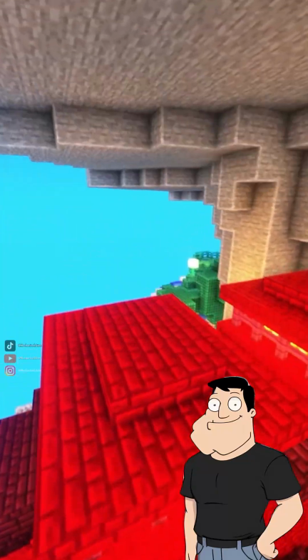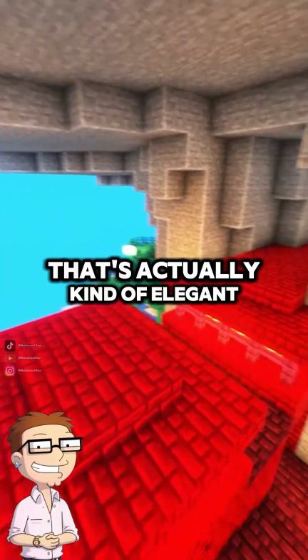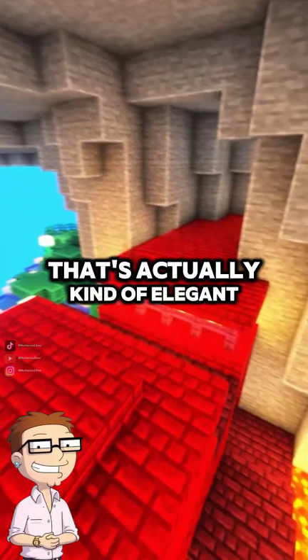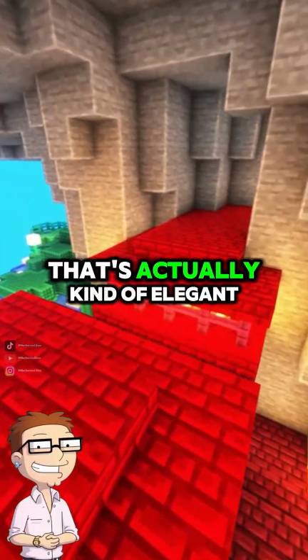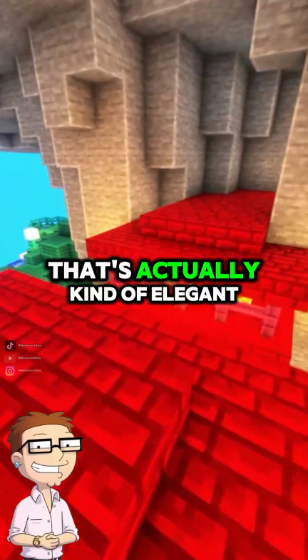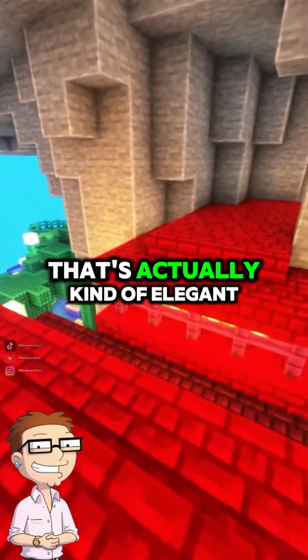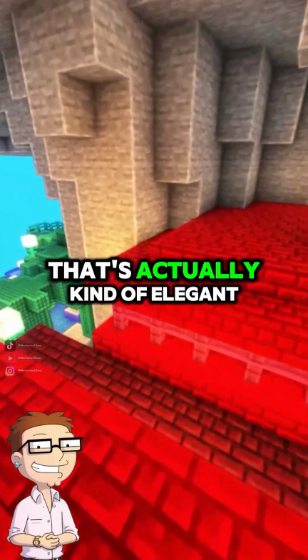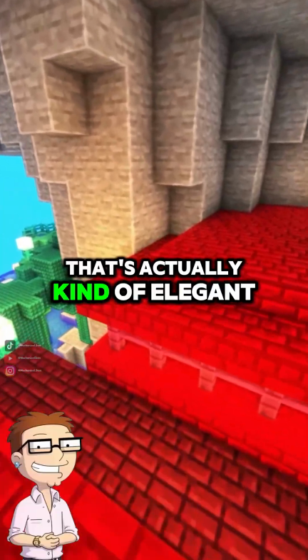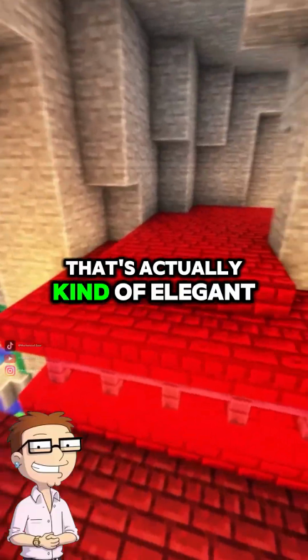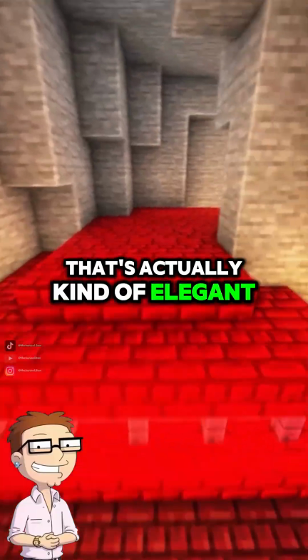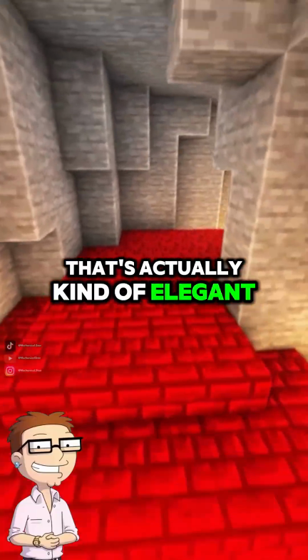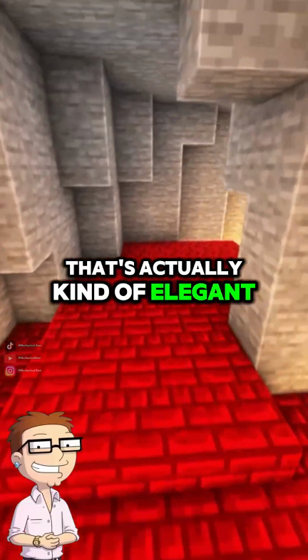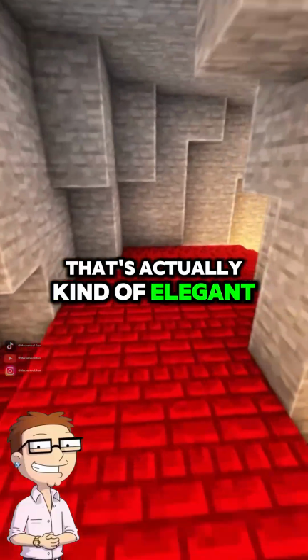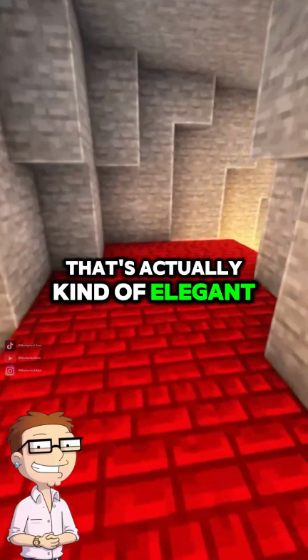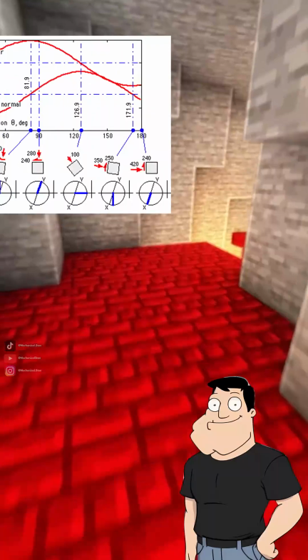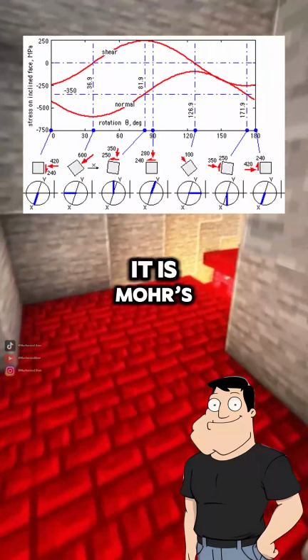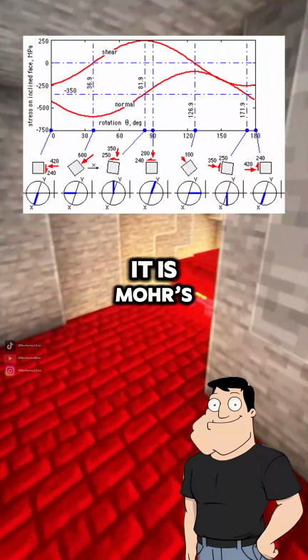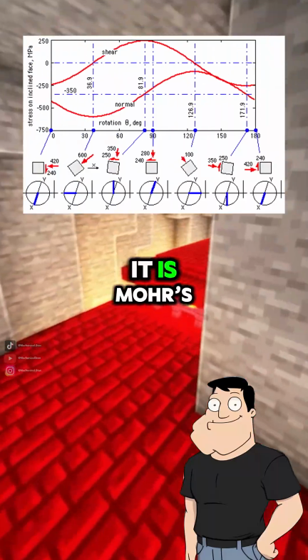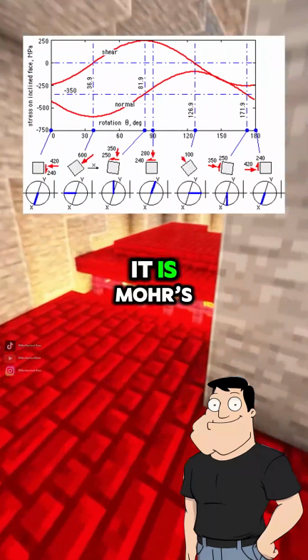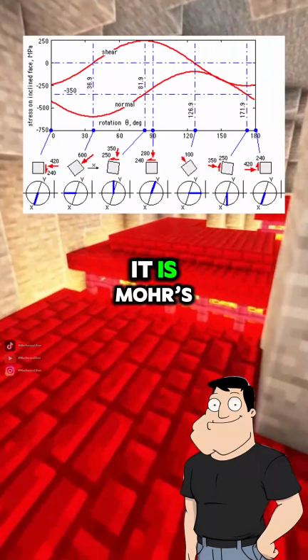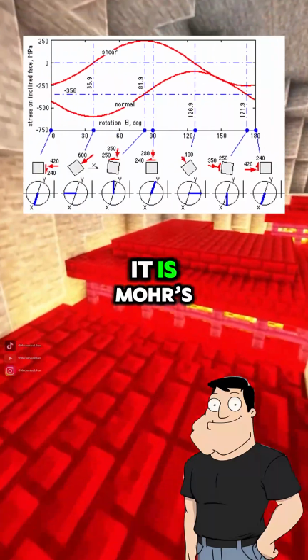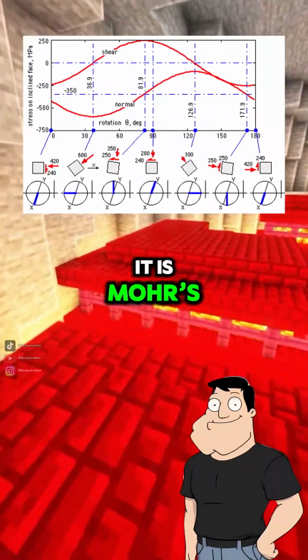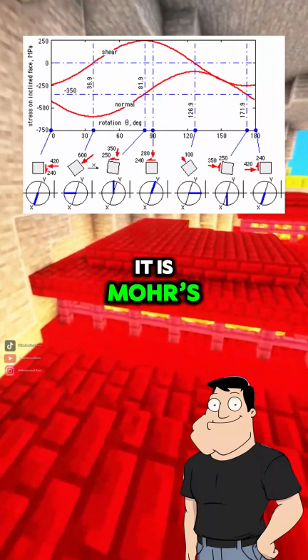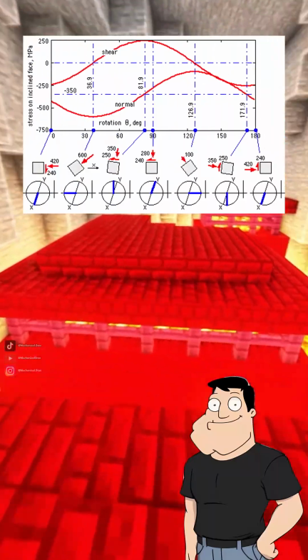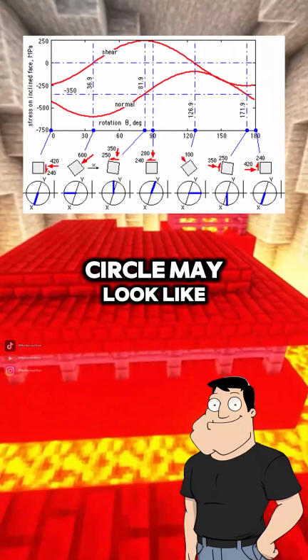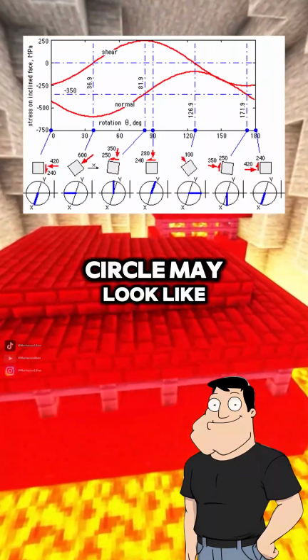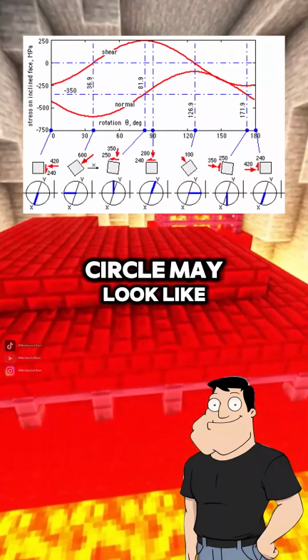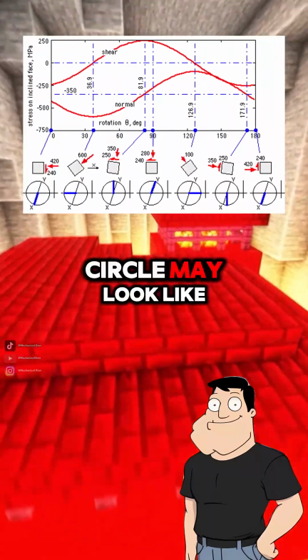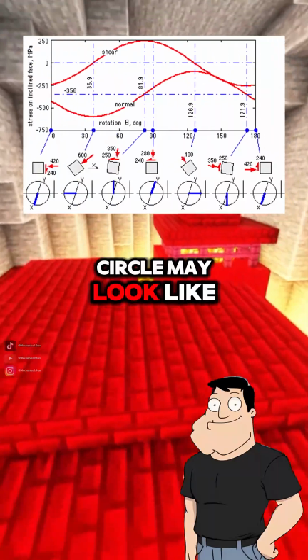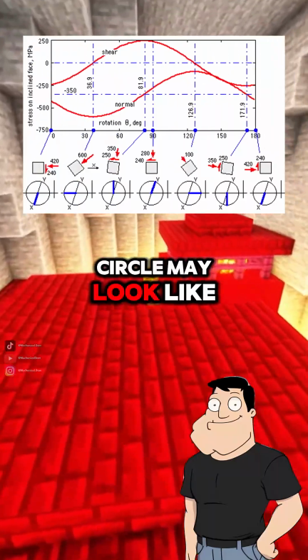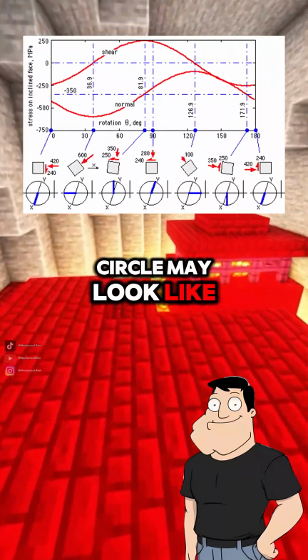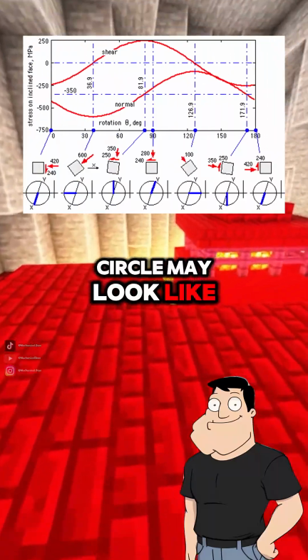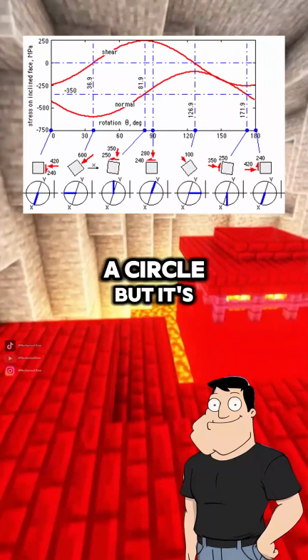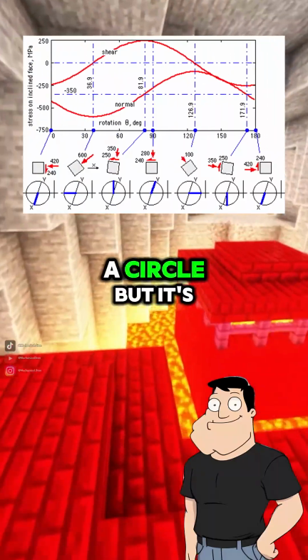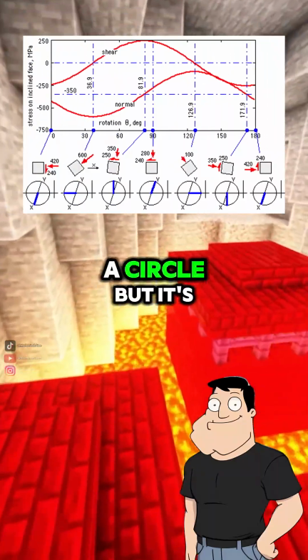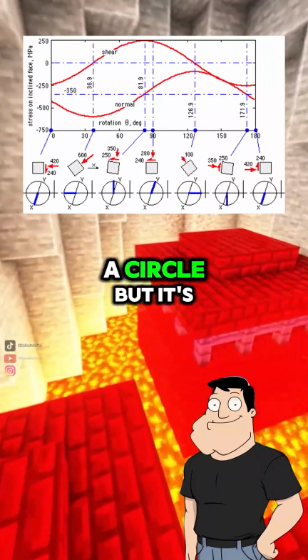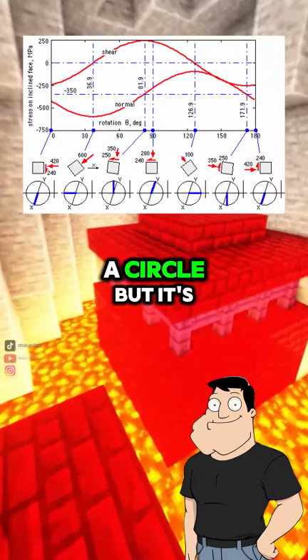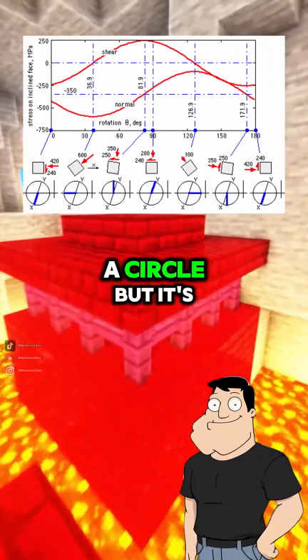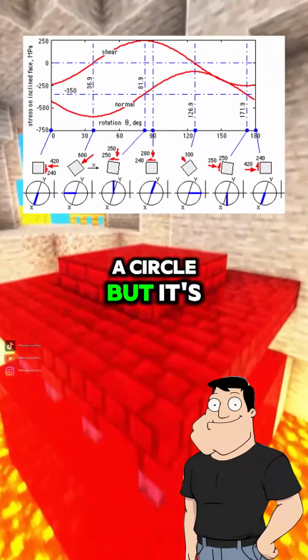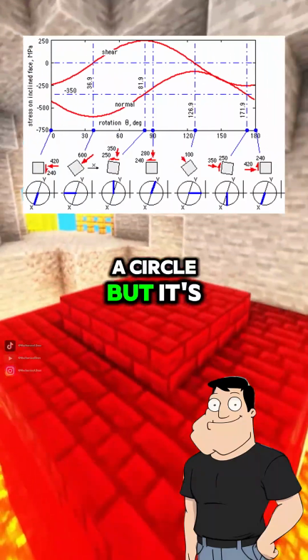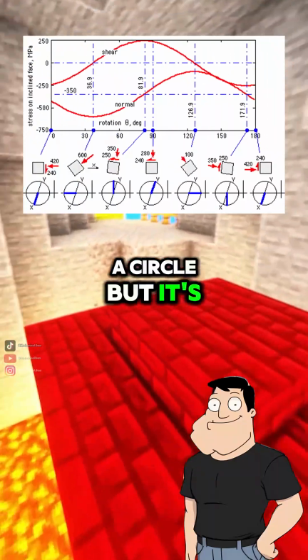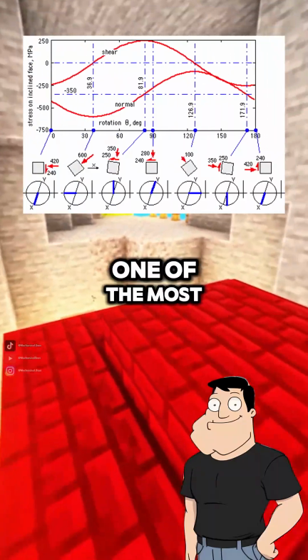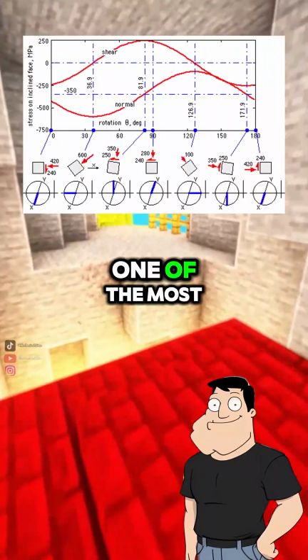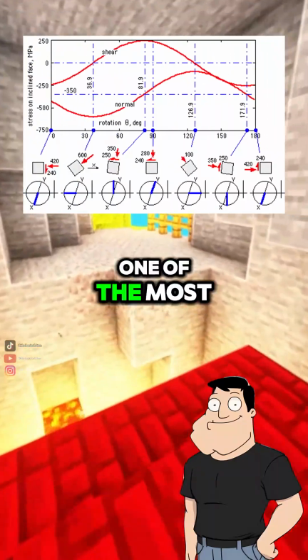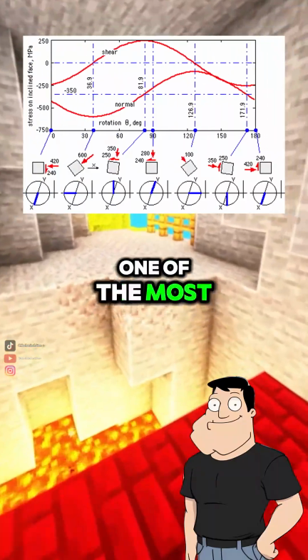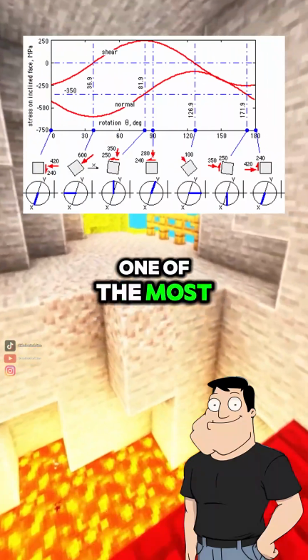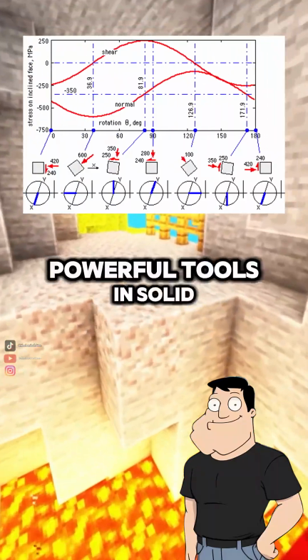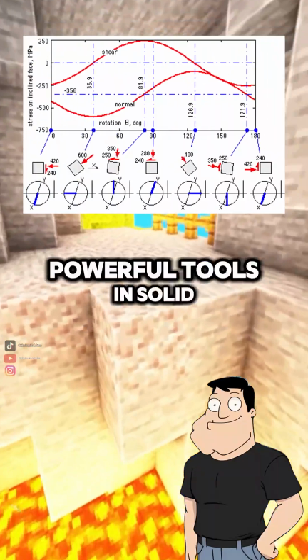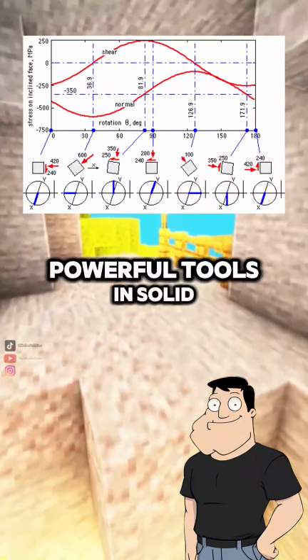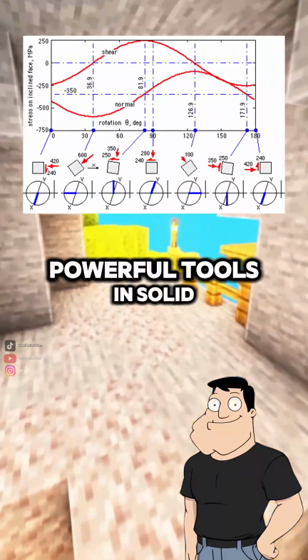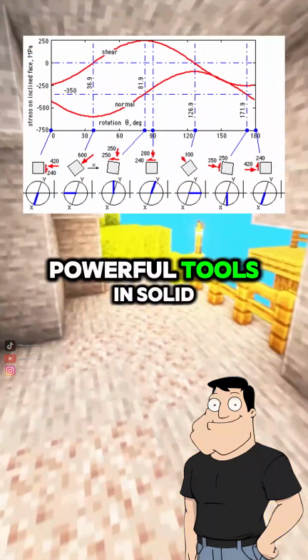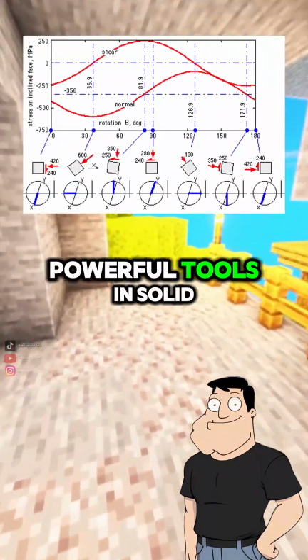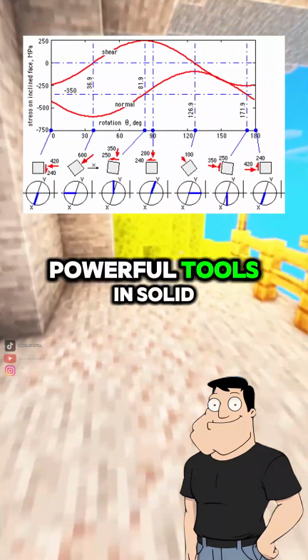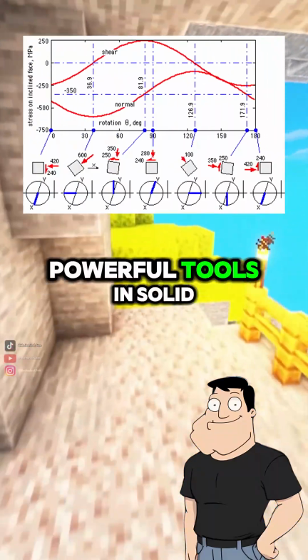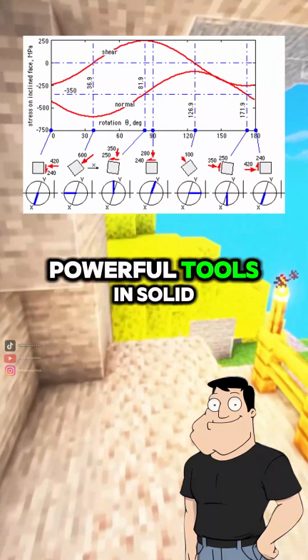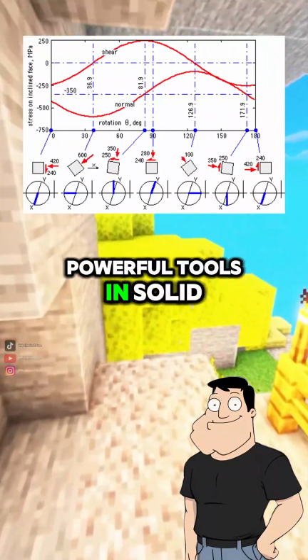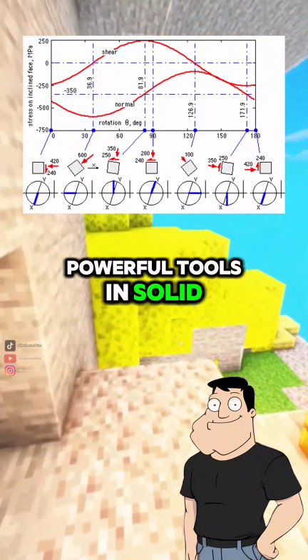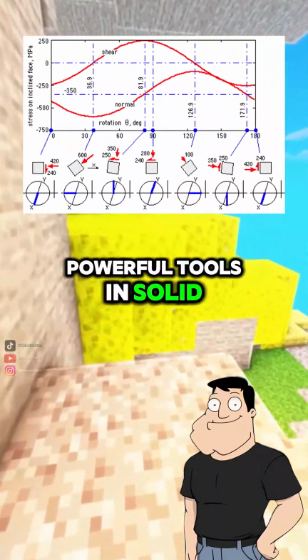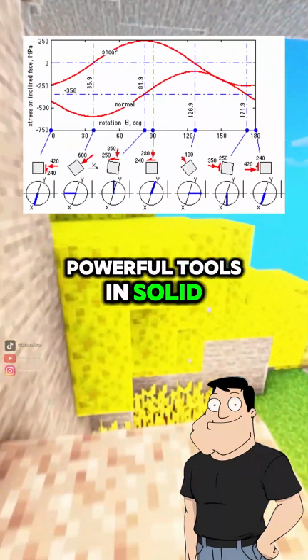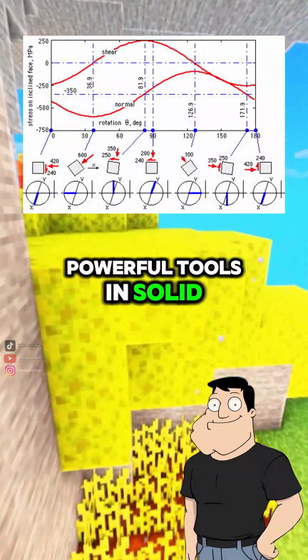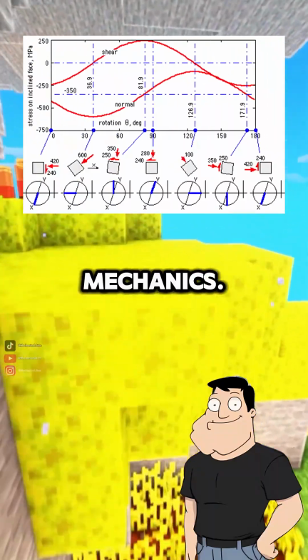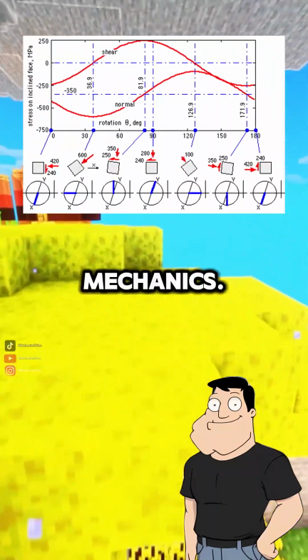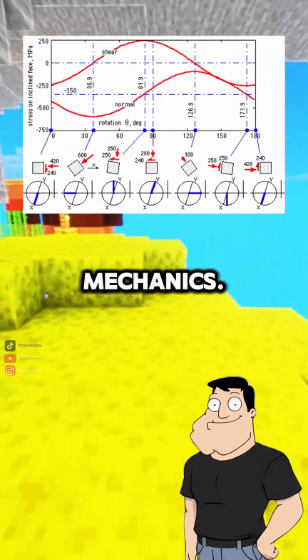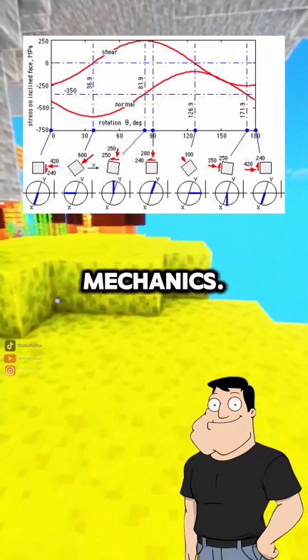That's actually kind of elegant. It is. Moore's circle may look like a circle, but it's one of the most powerful tools in solid mechanics.